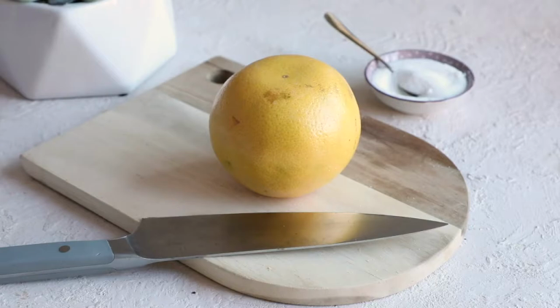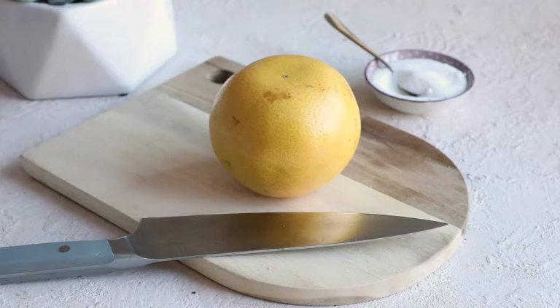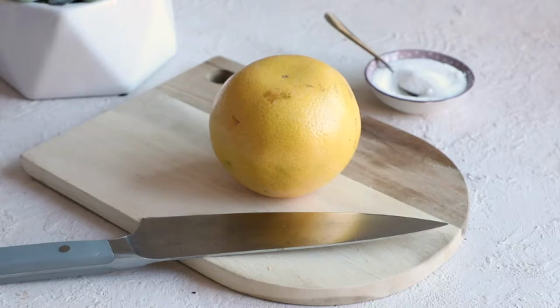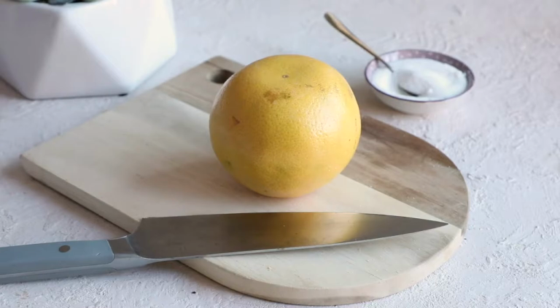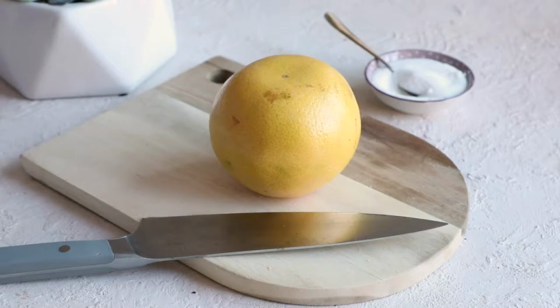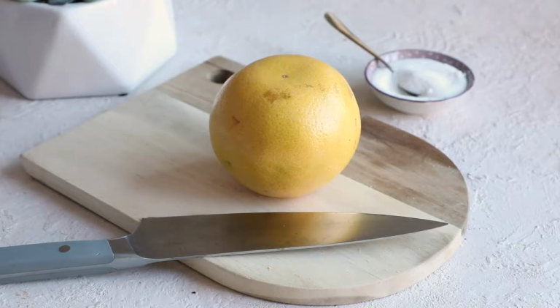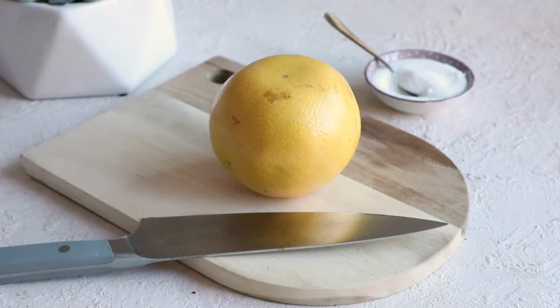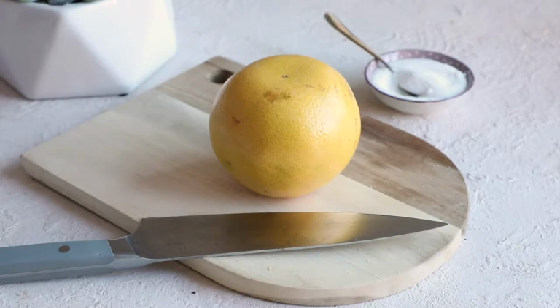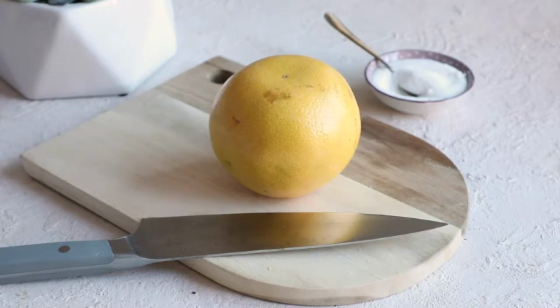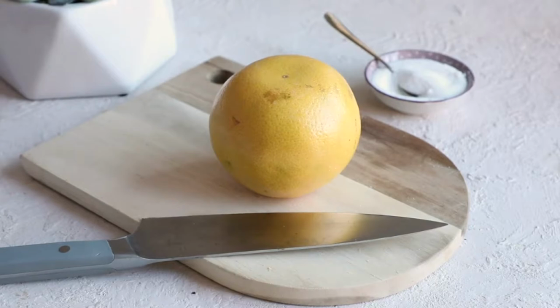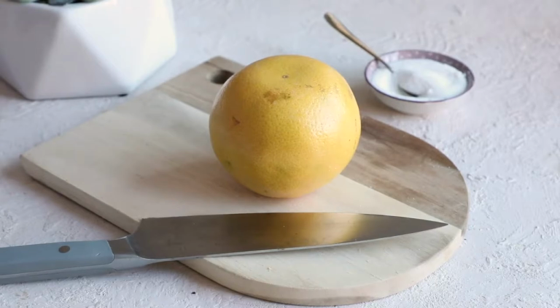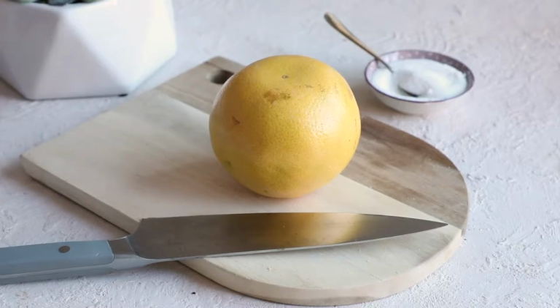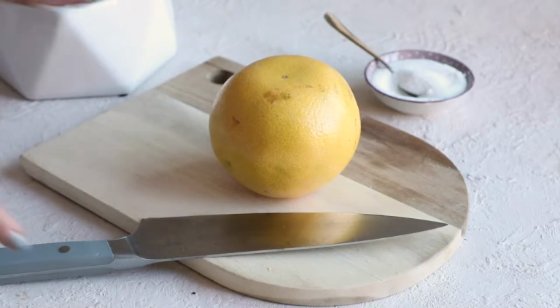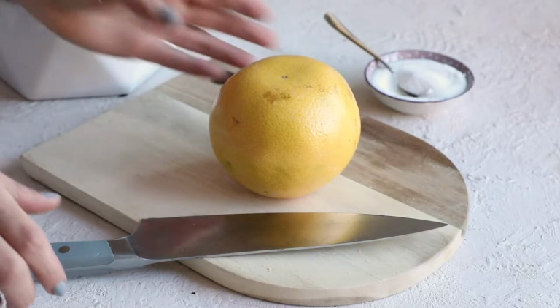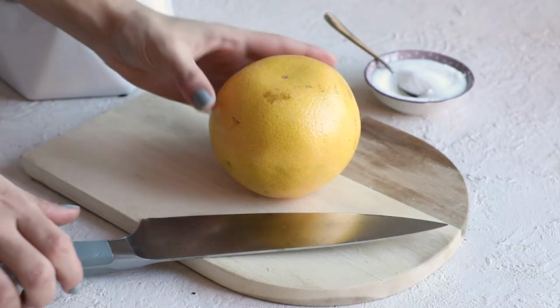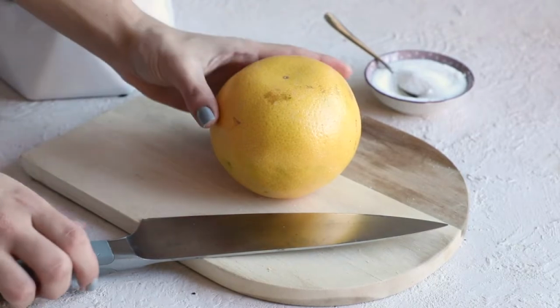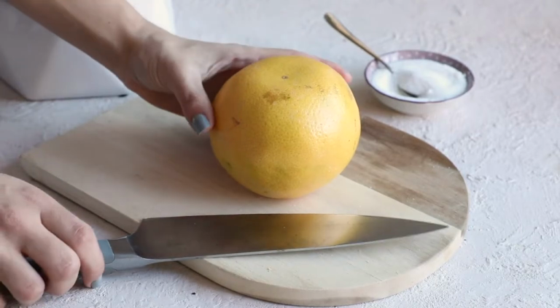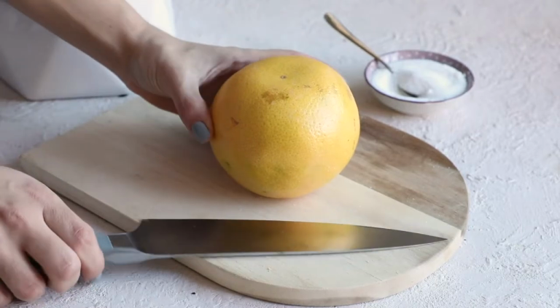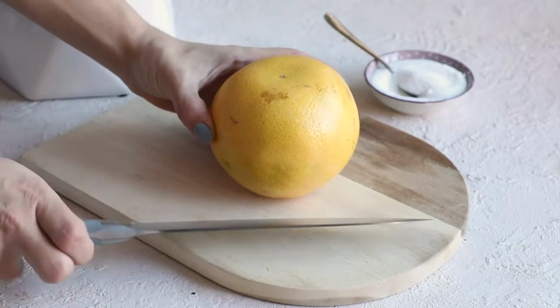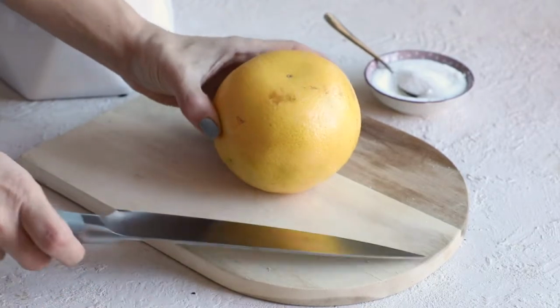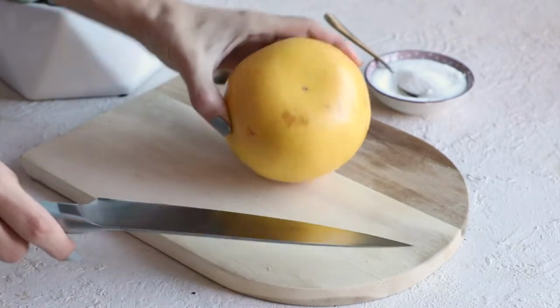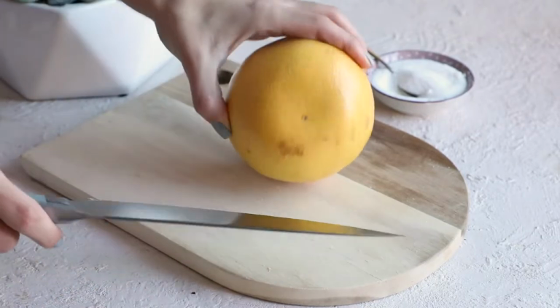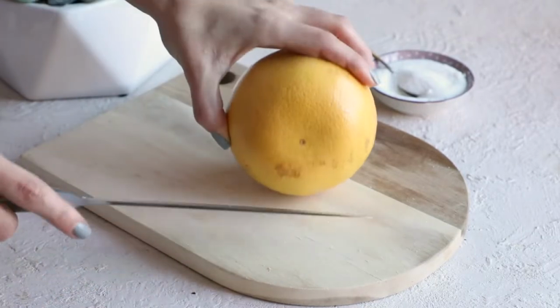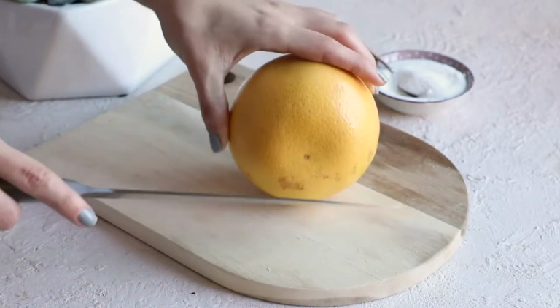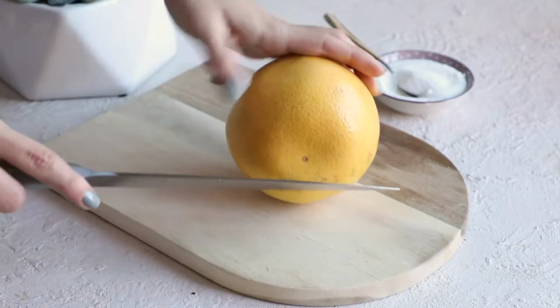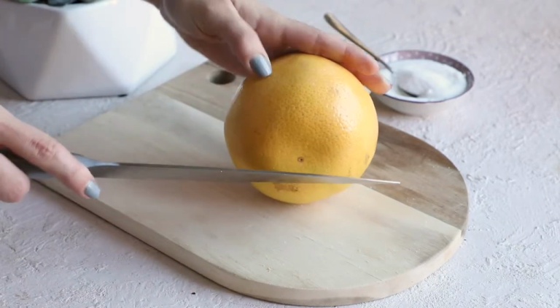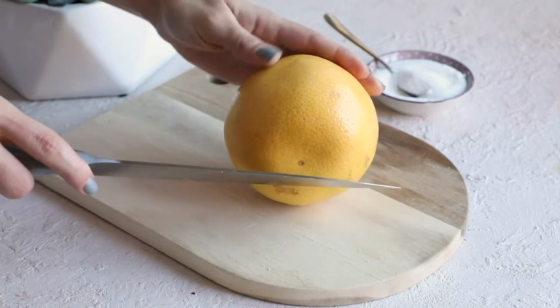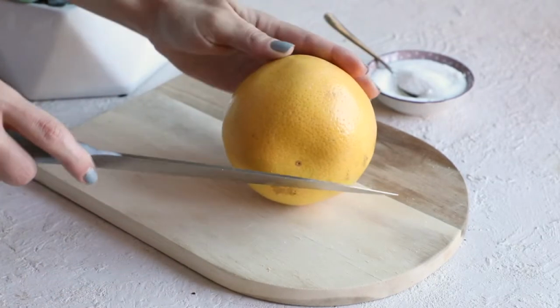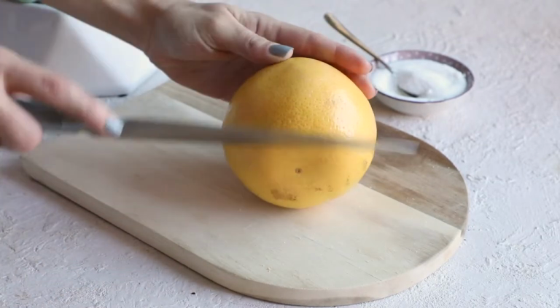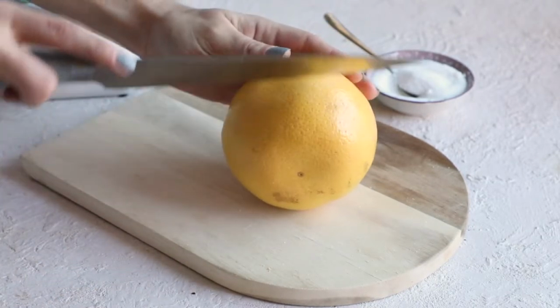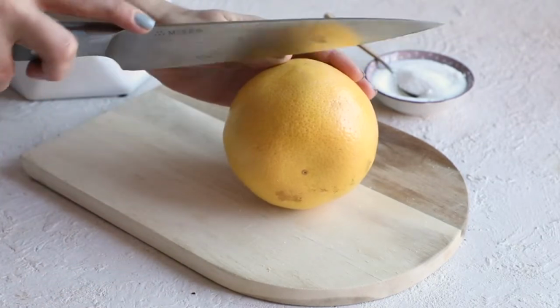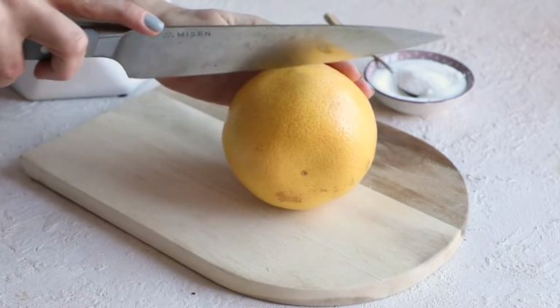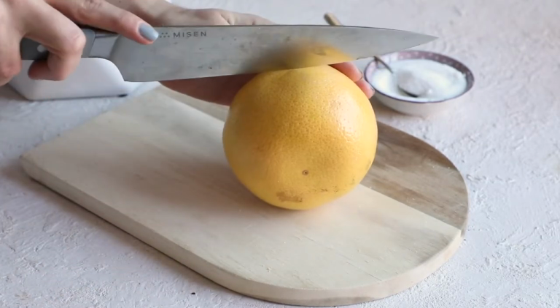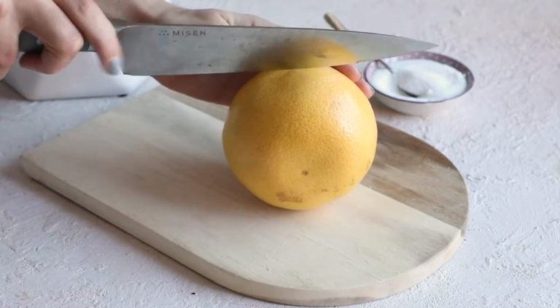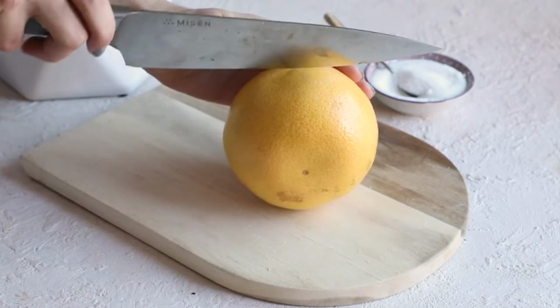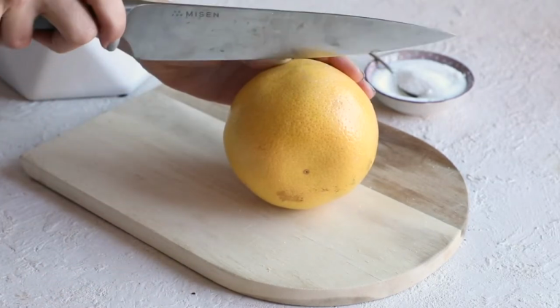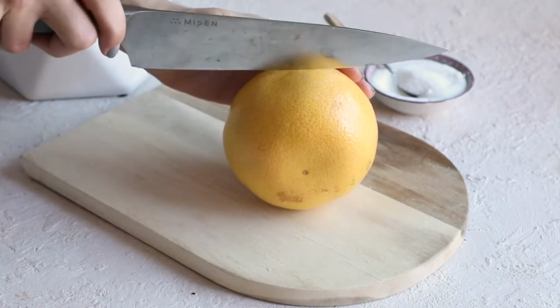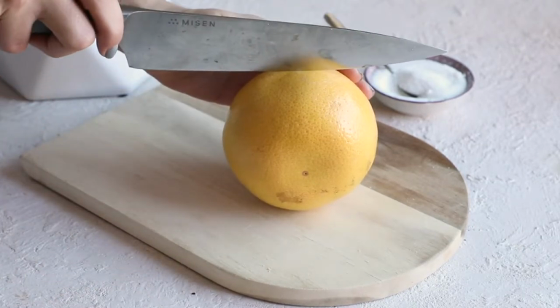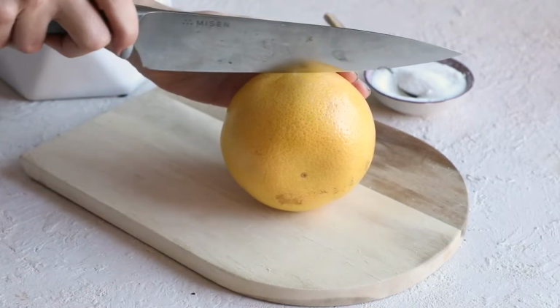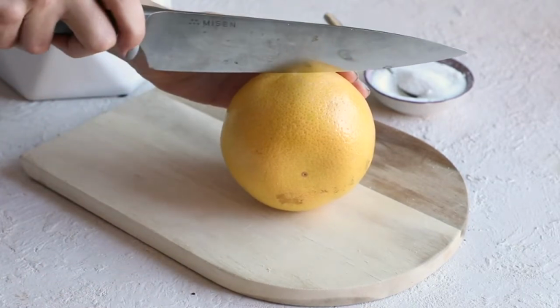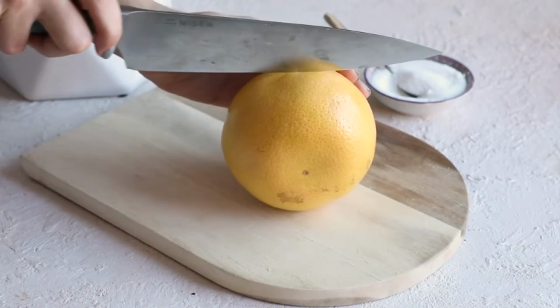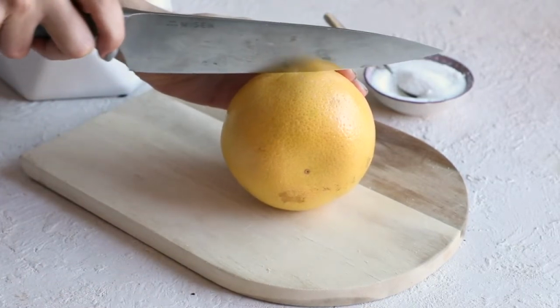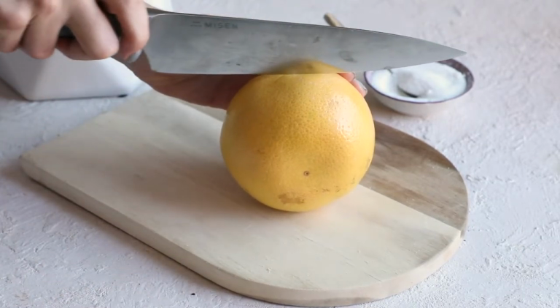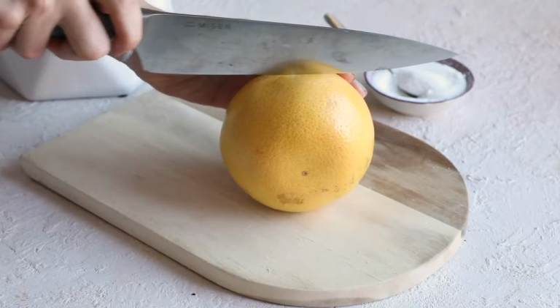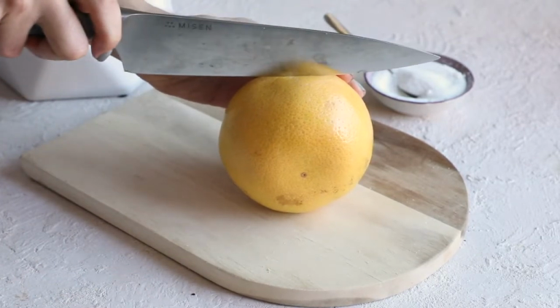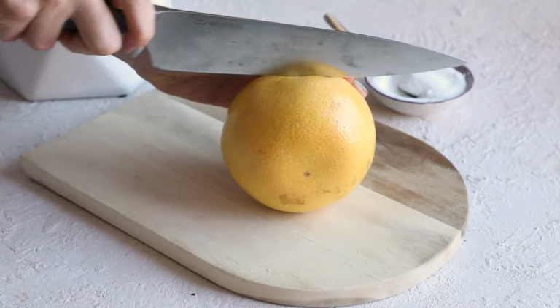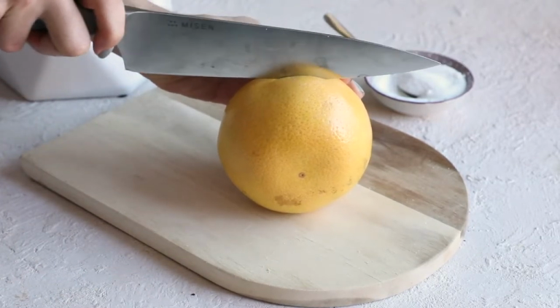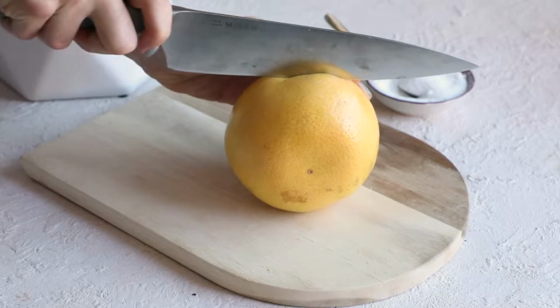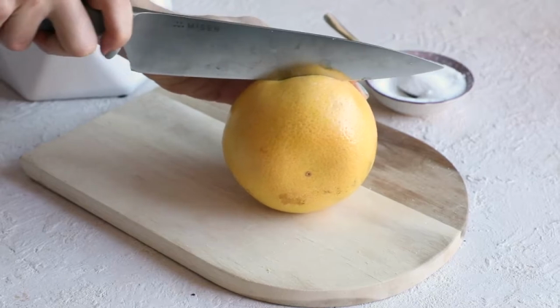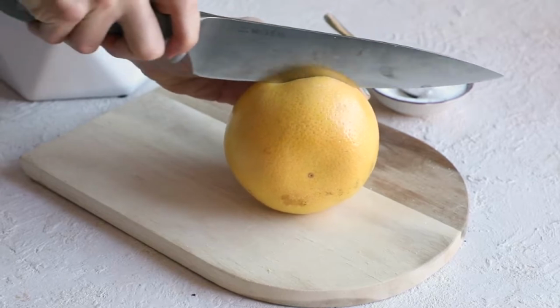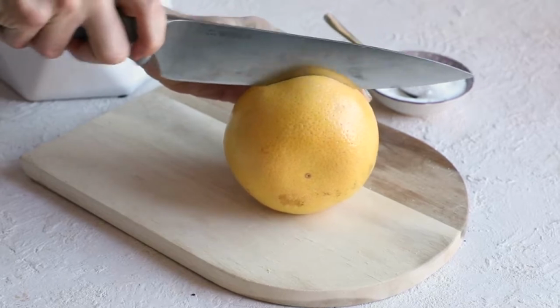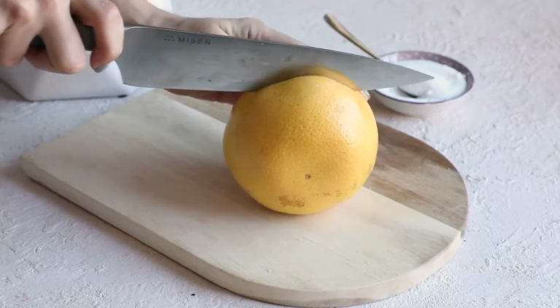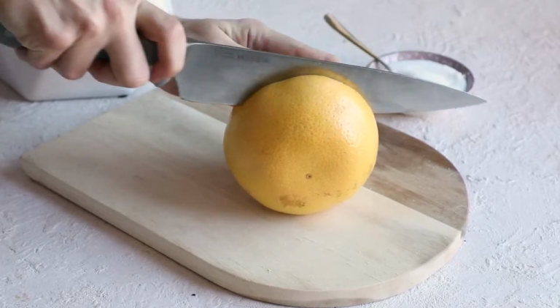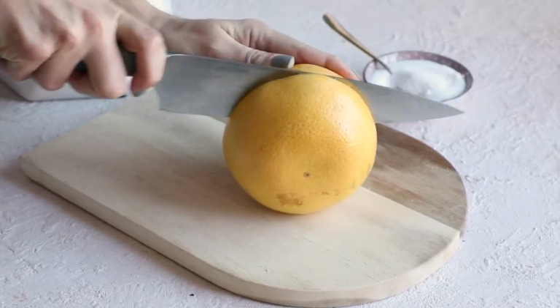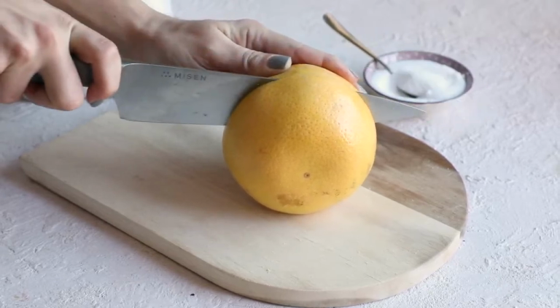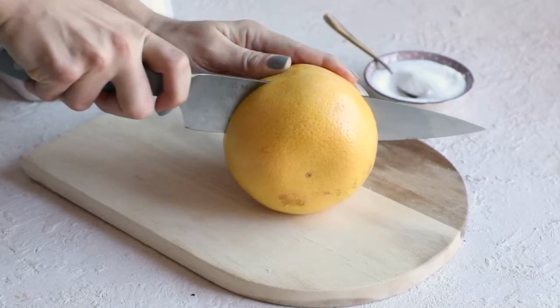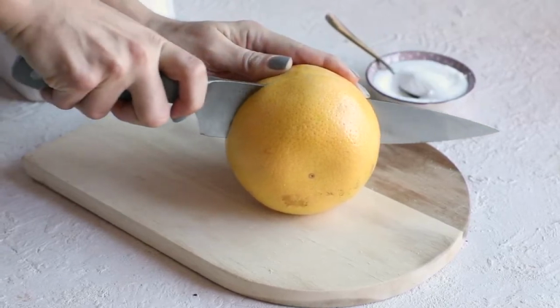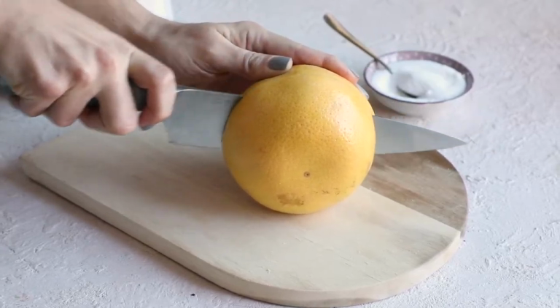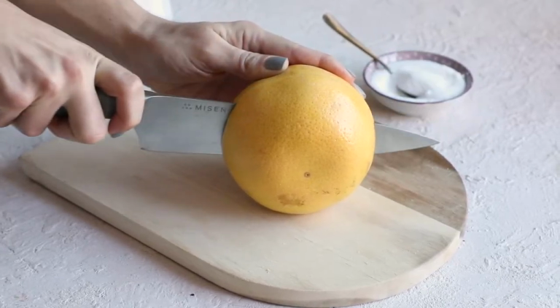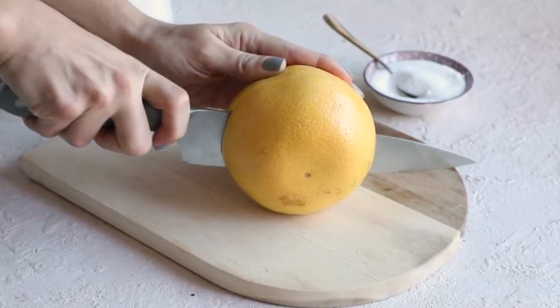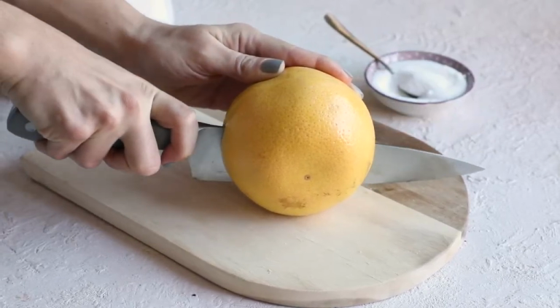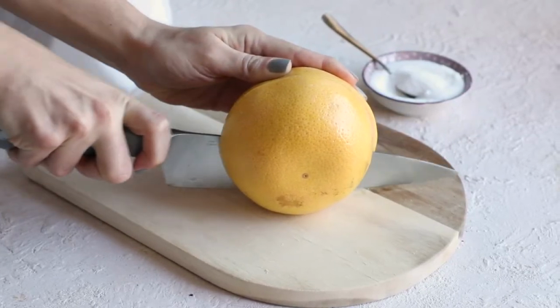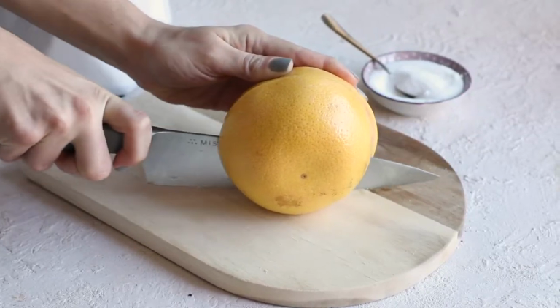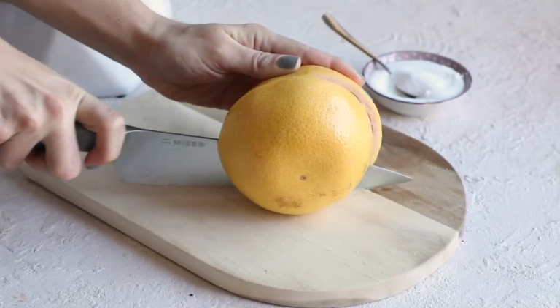Hey guys, welcome back to my channel. Today I want to show you a super simple seasonal recipe. We're going to be making a grapefruit brulee.